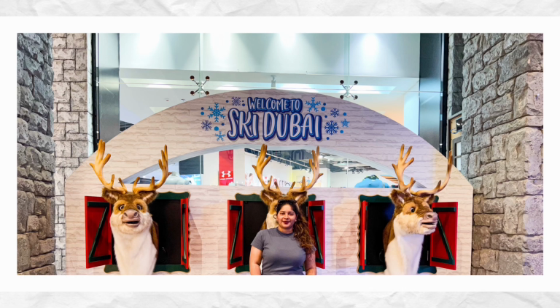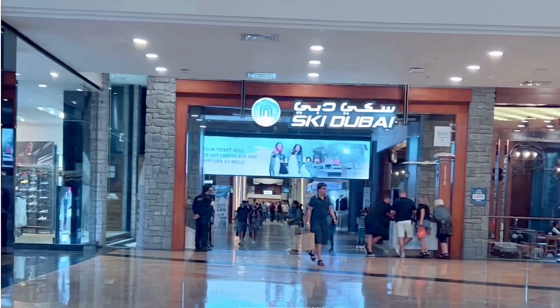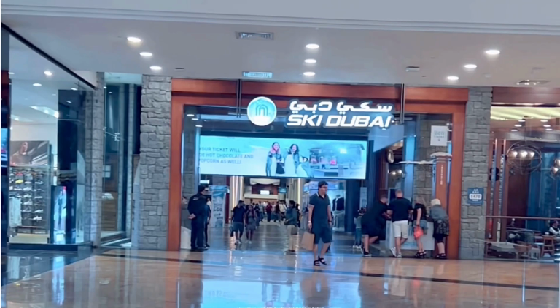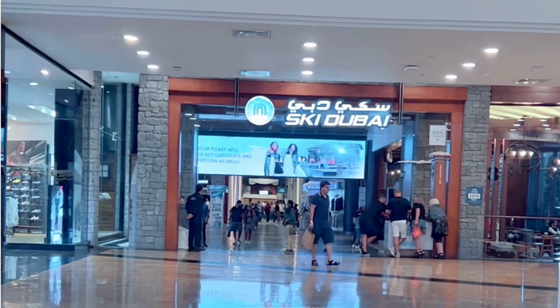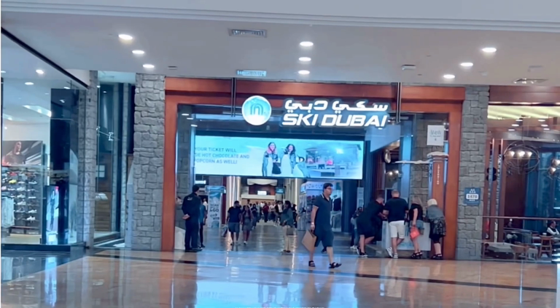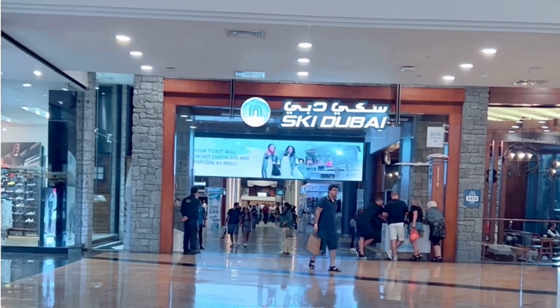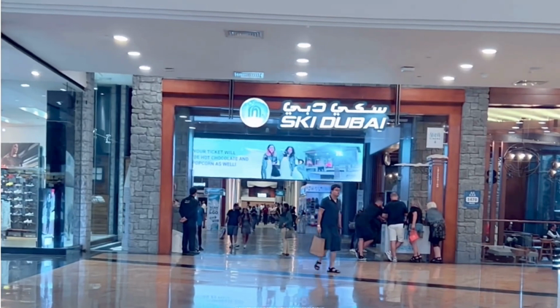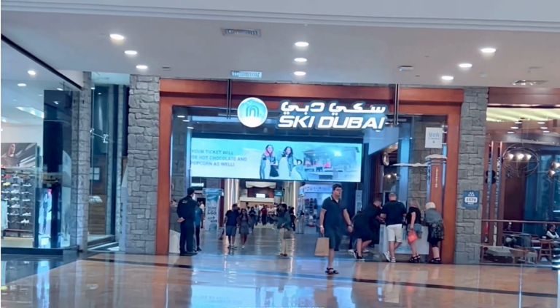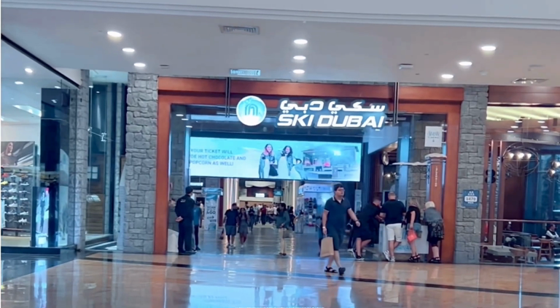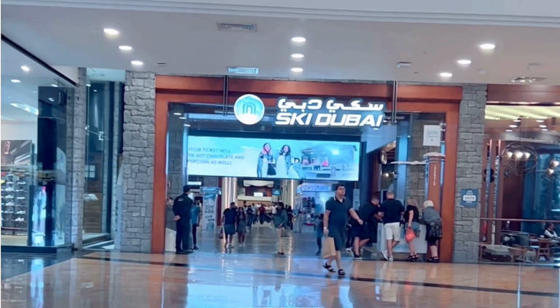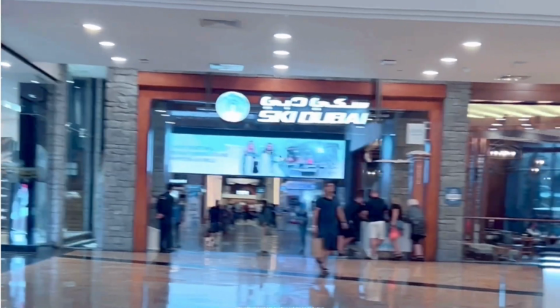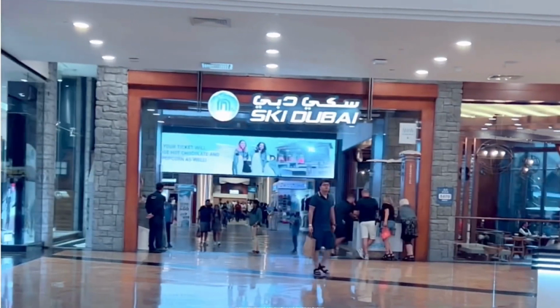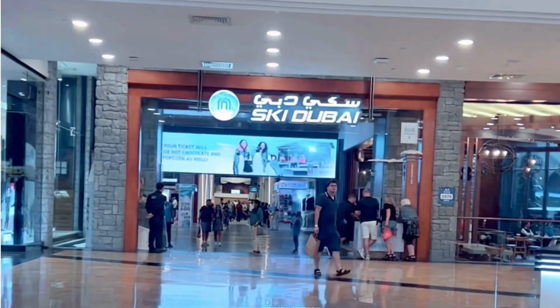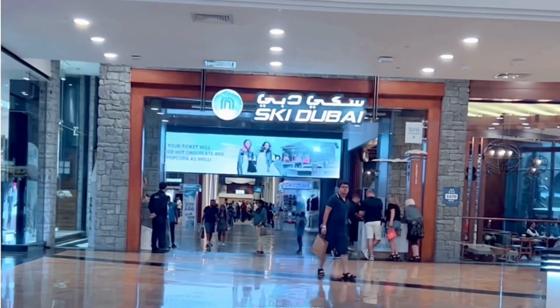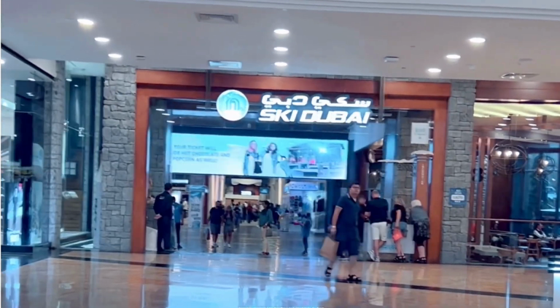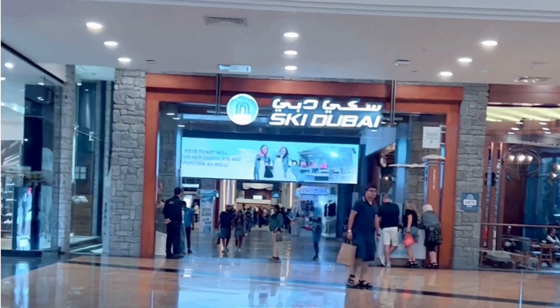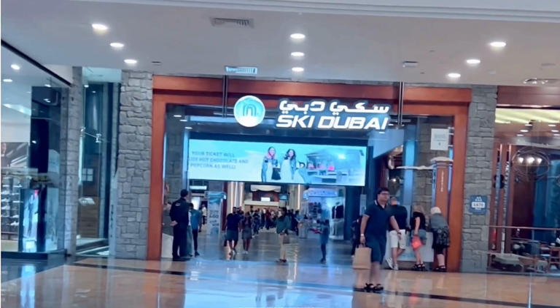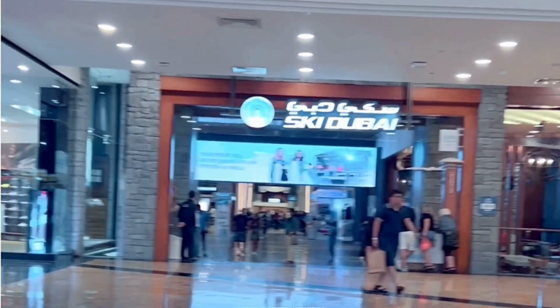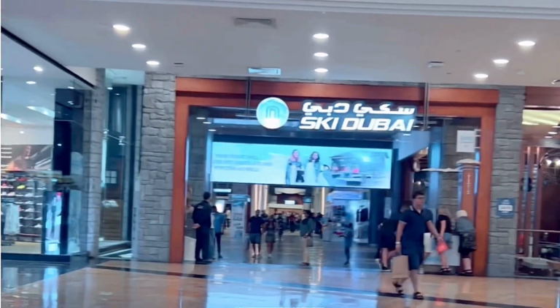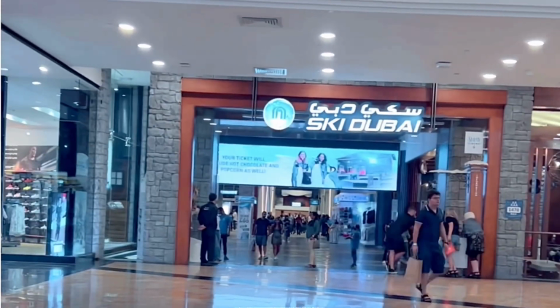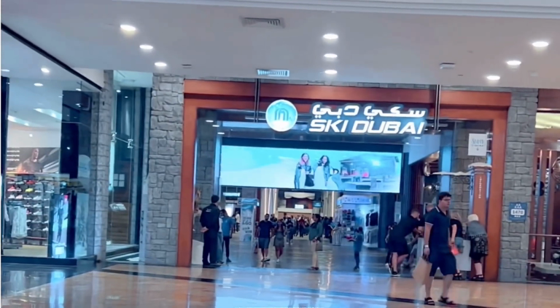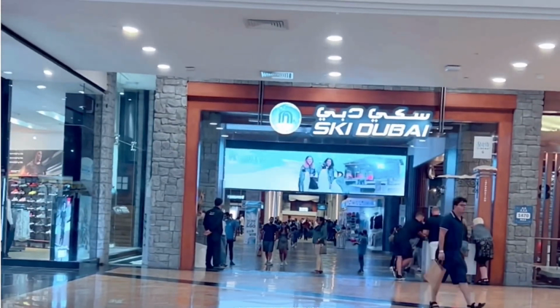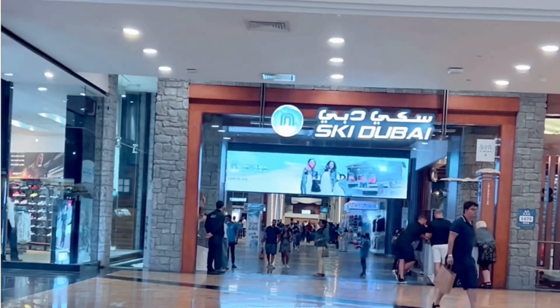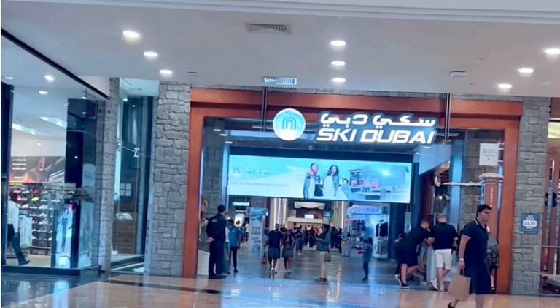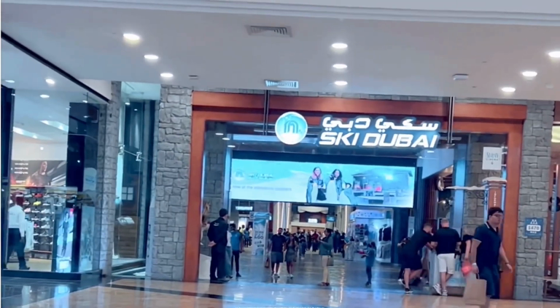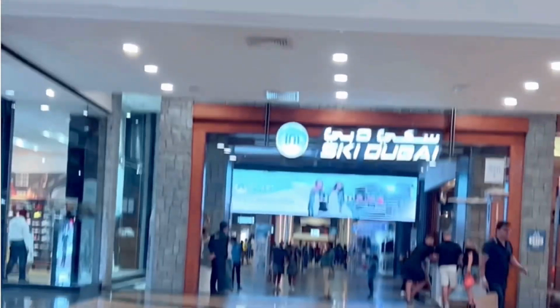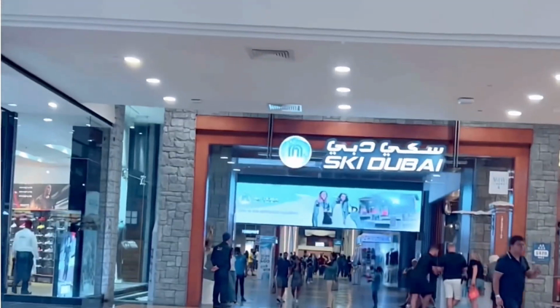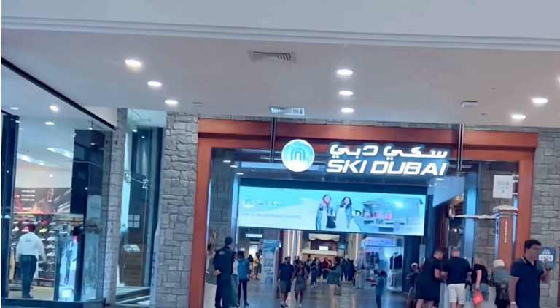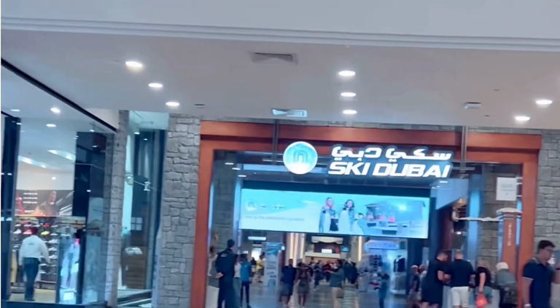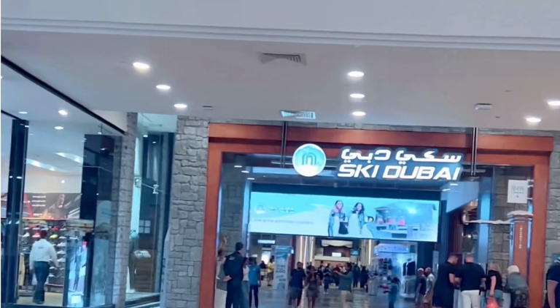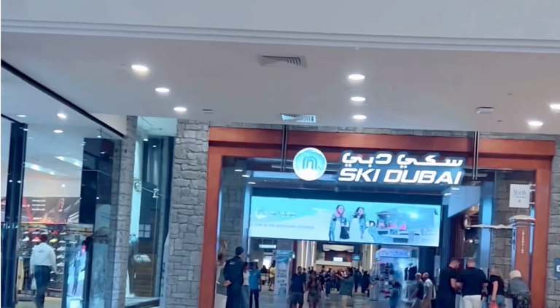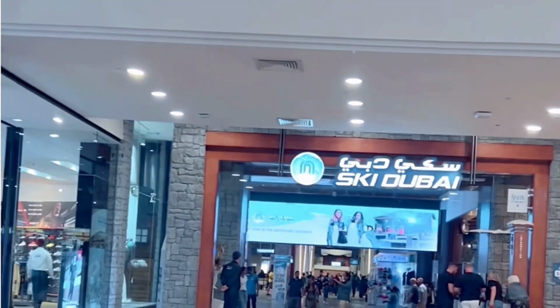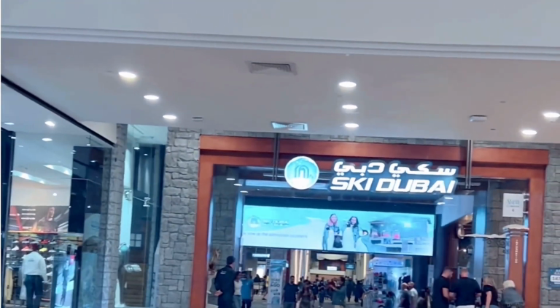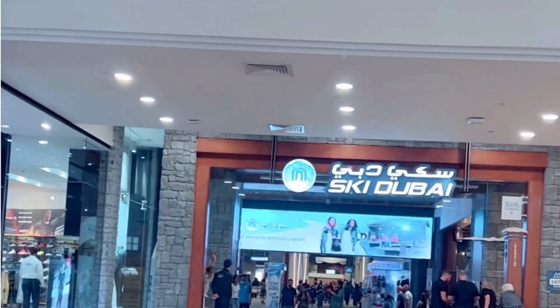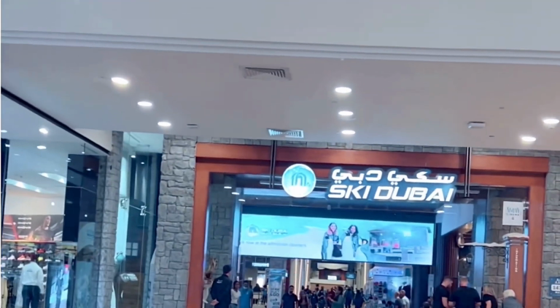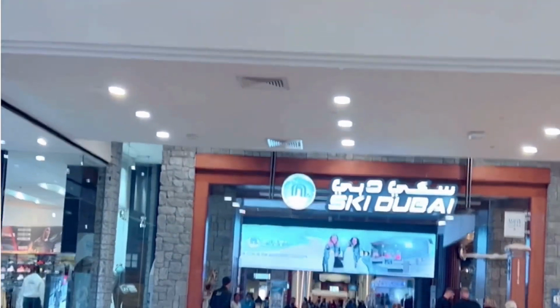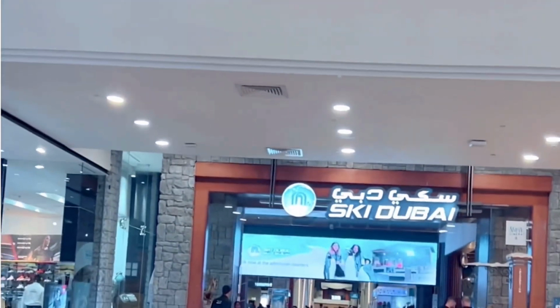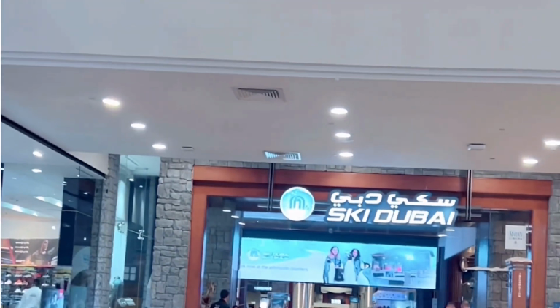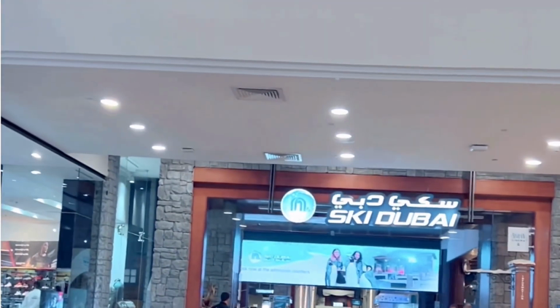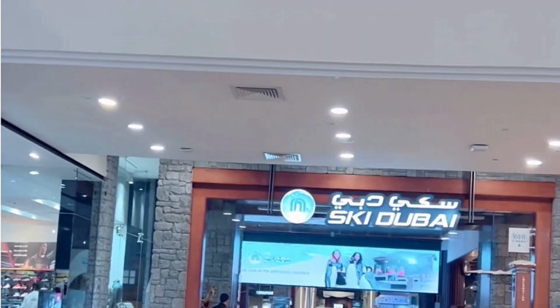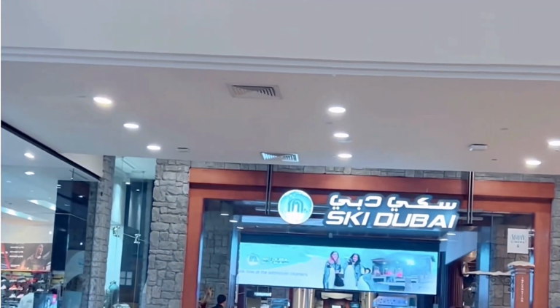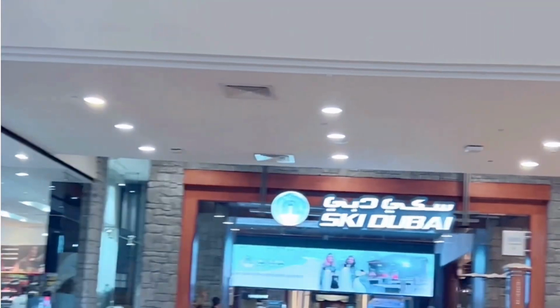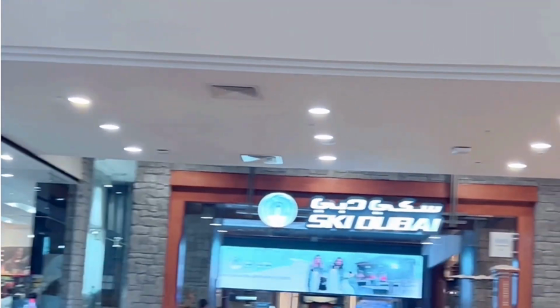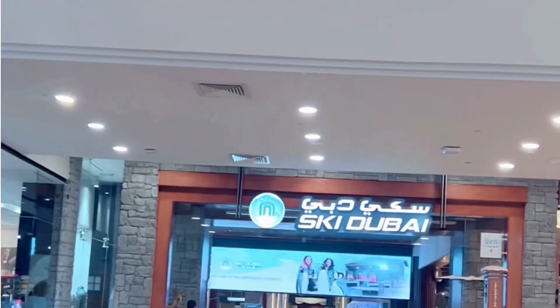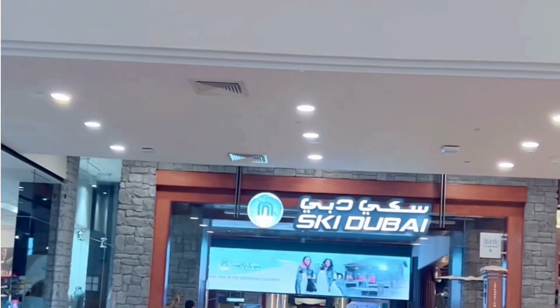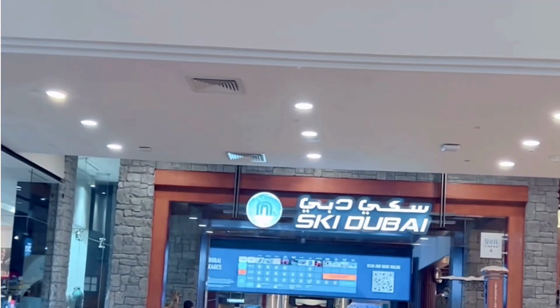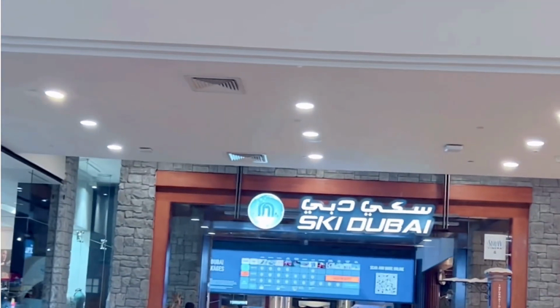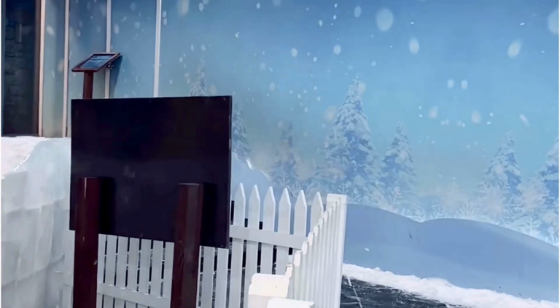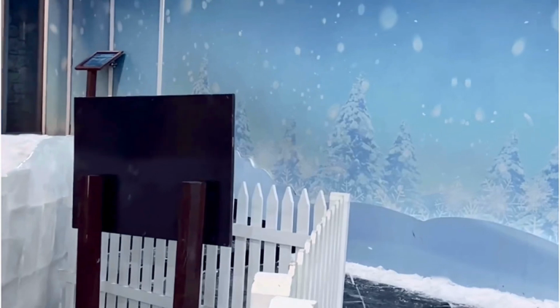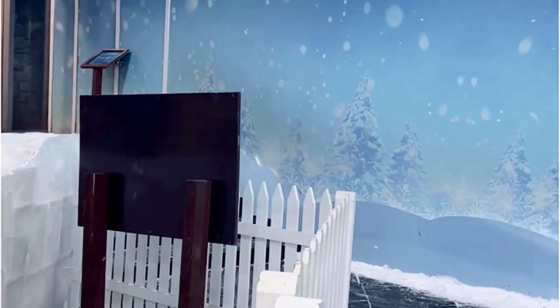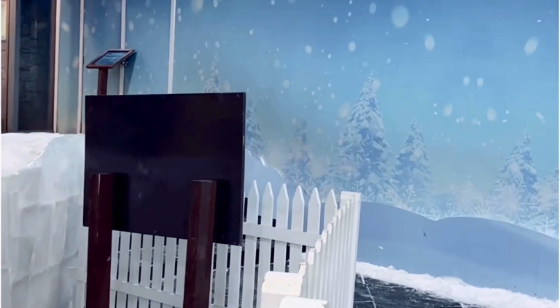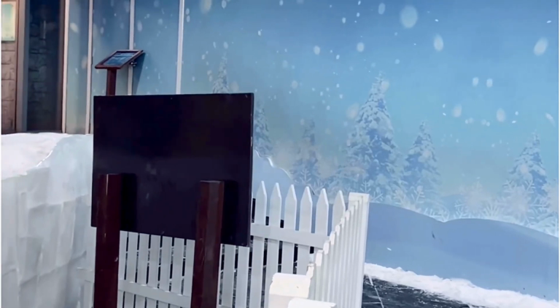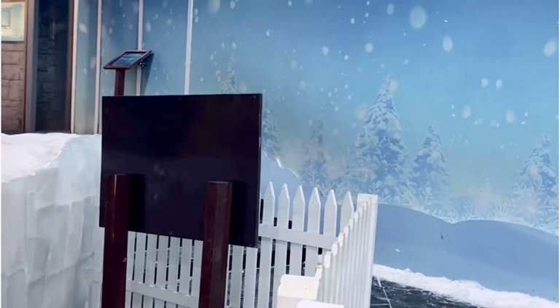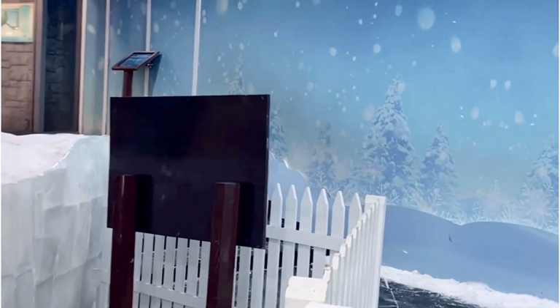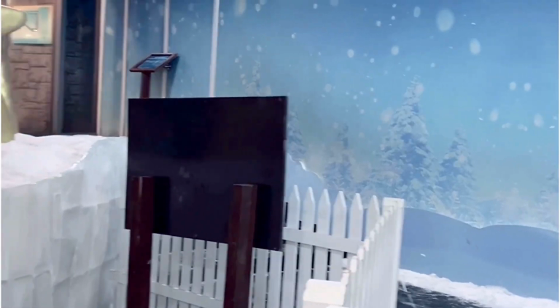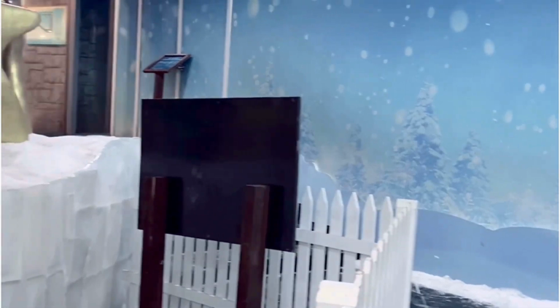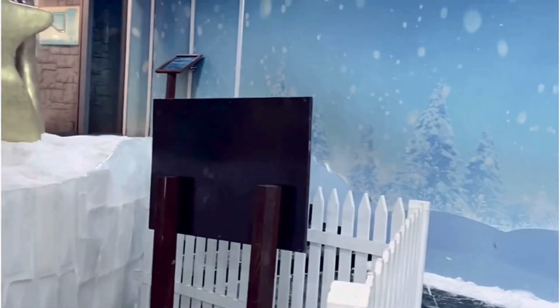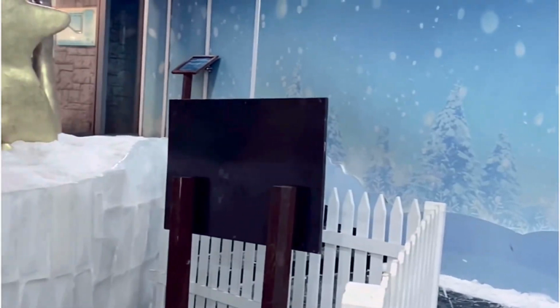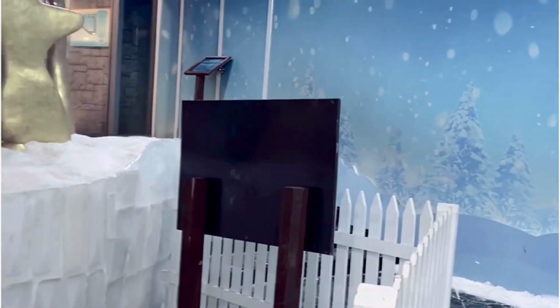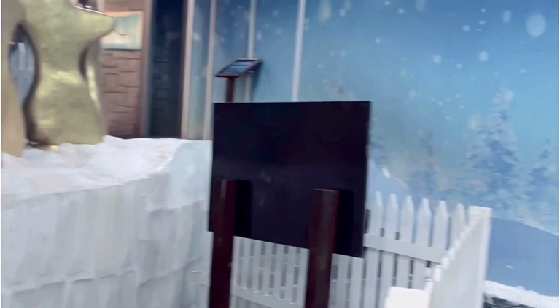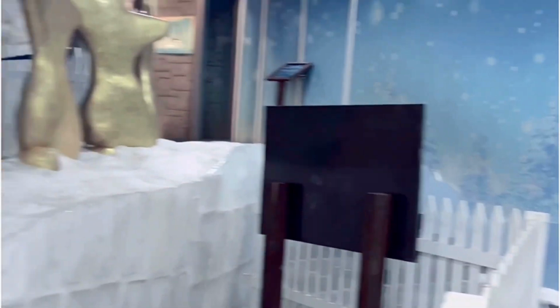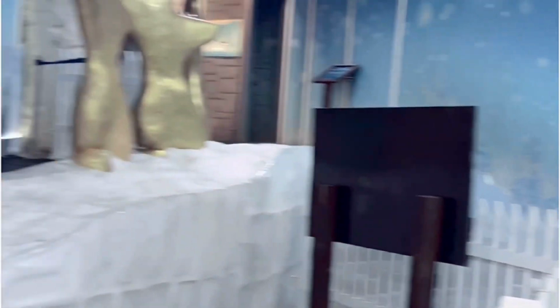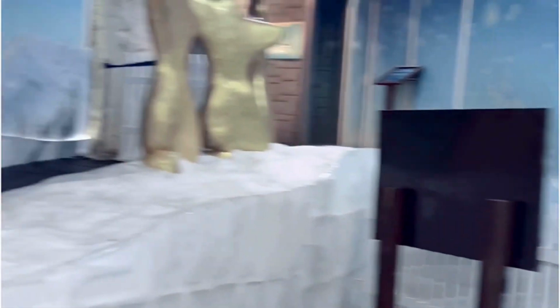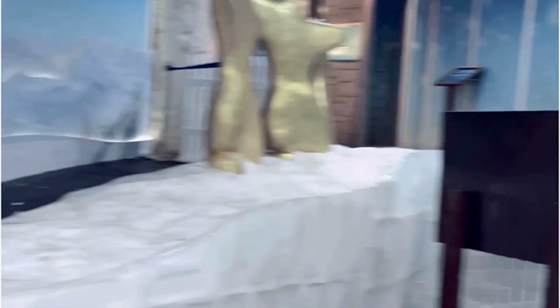I am here at Mall of Emirates, entering Ski Dubai. There I will have to show the ticket and get the shoes, fits, and gloves etc.